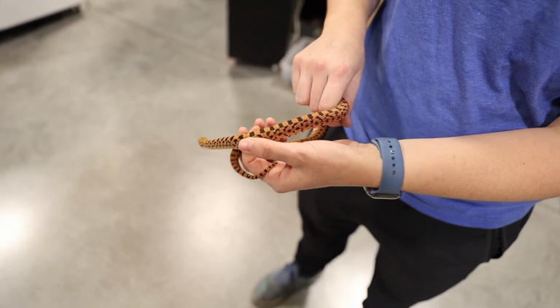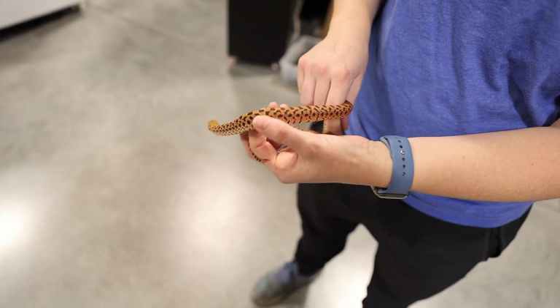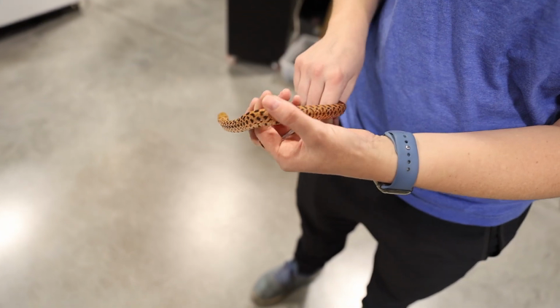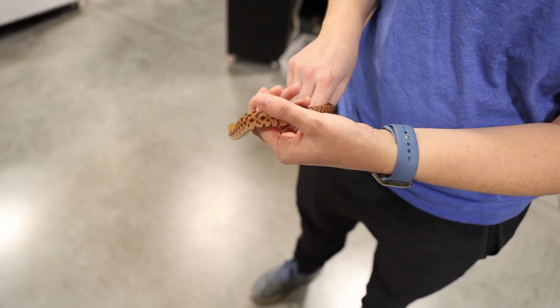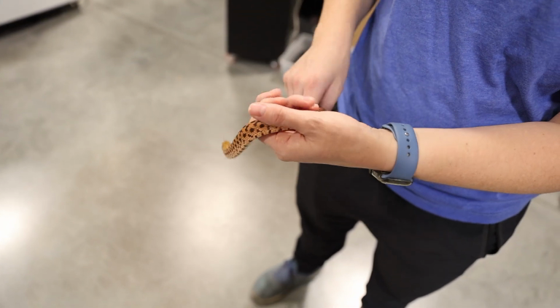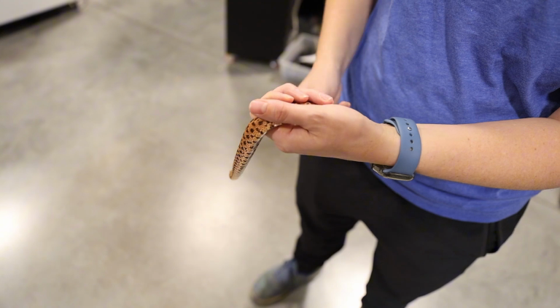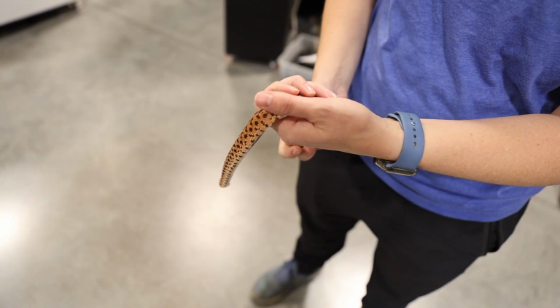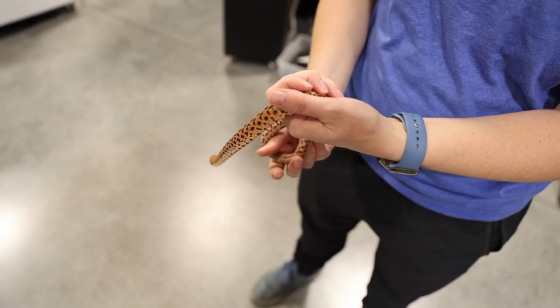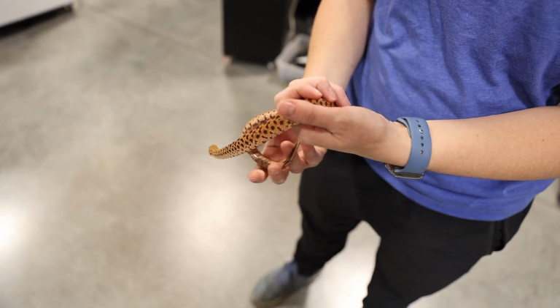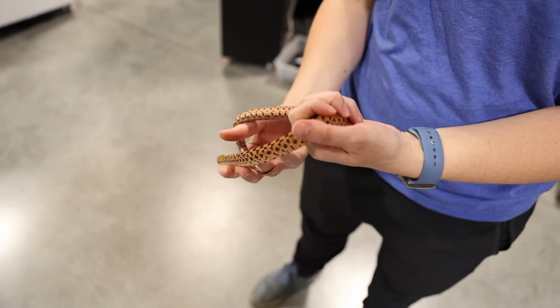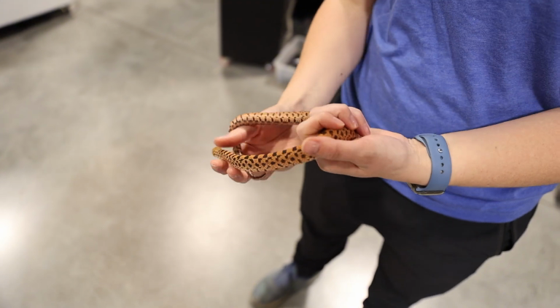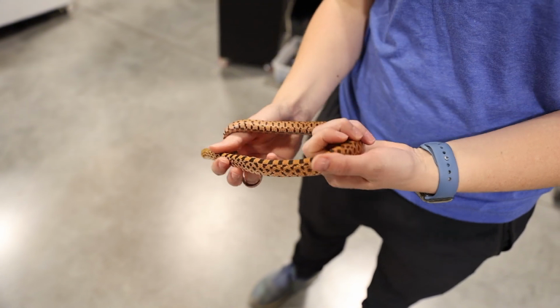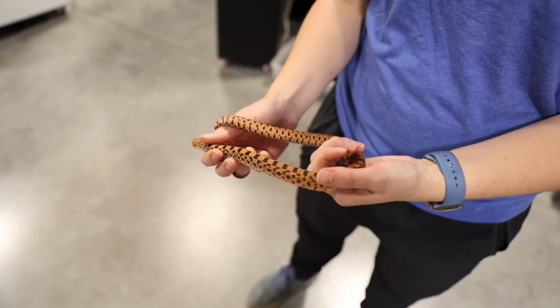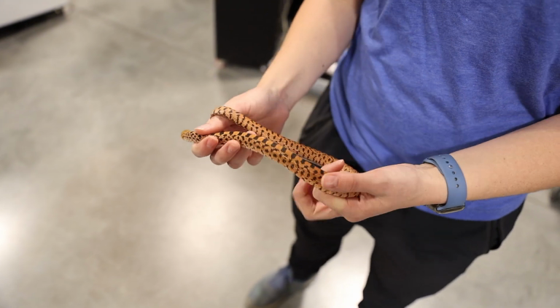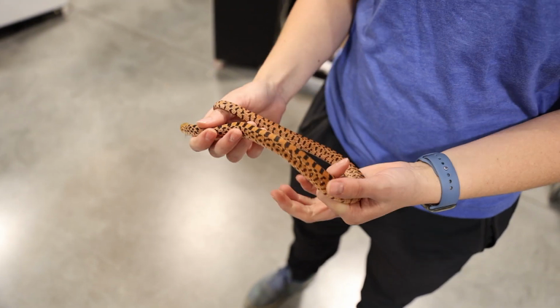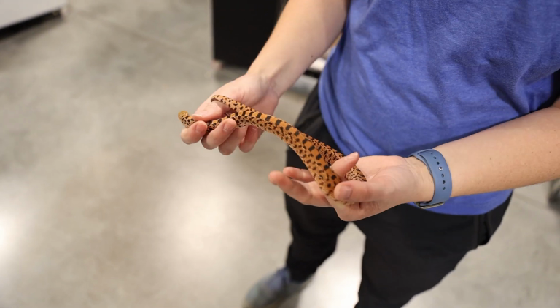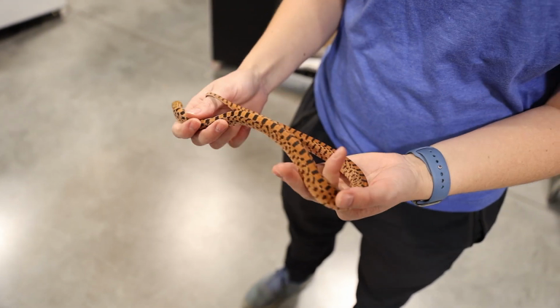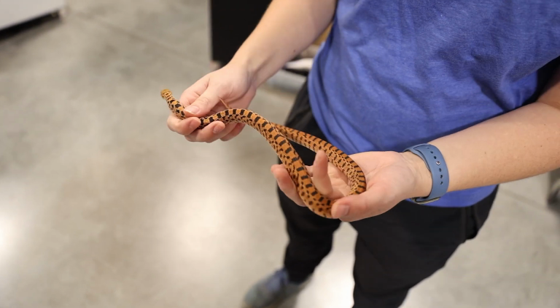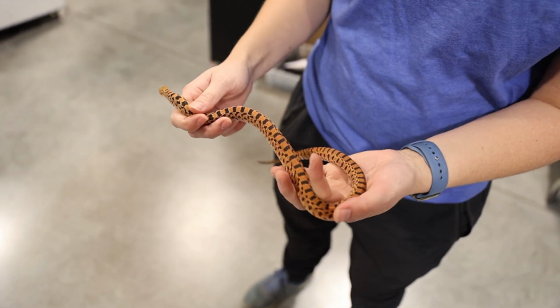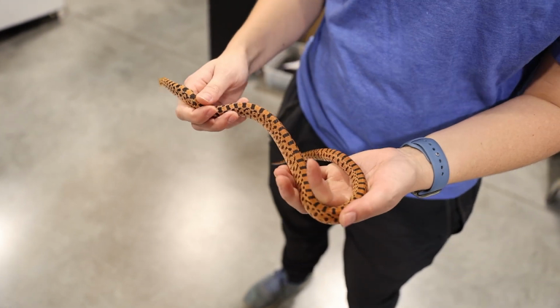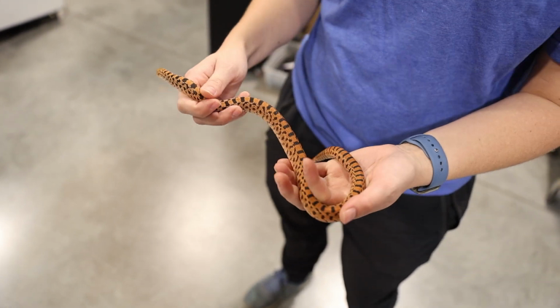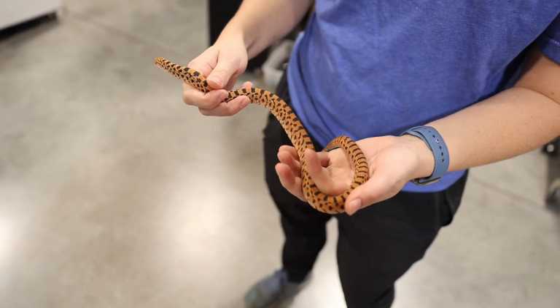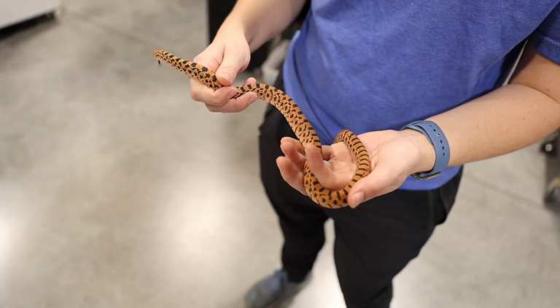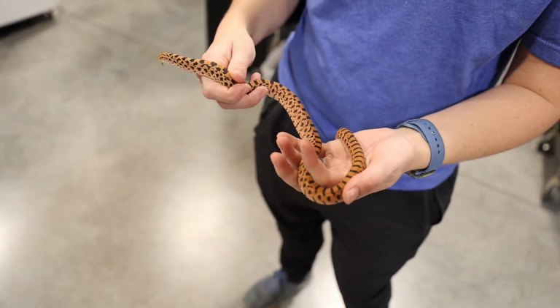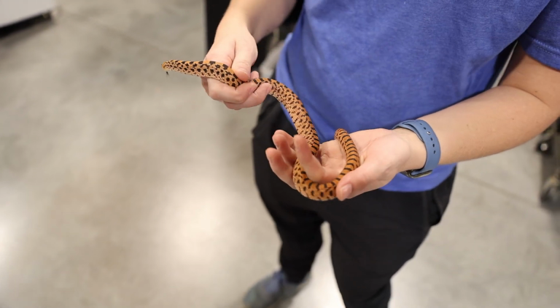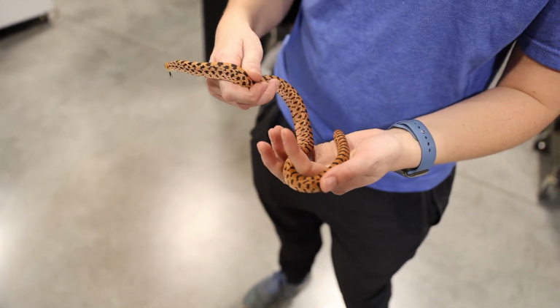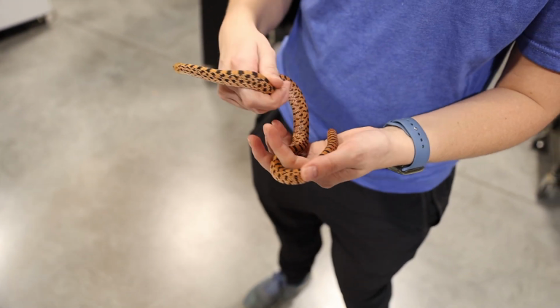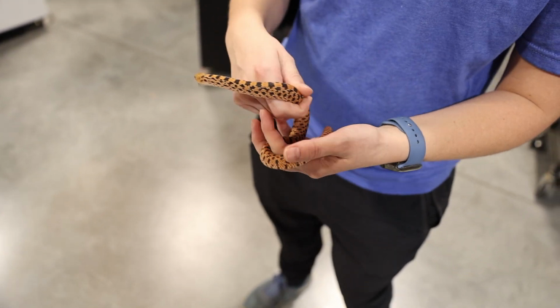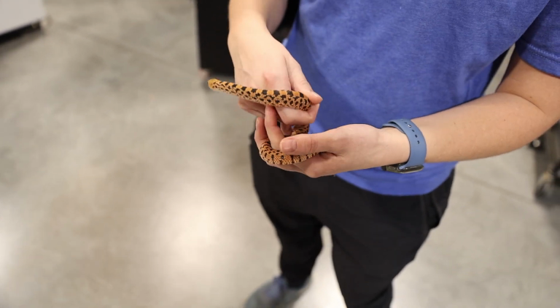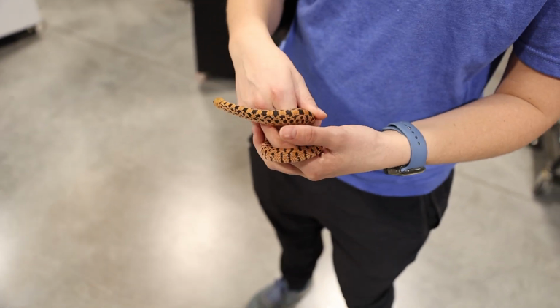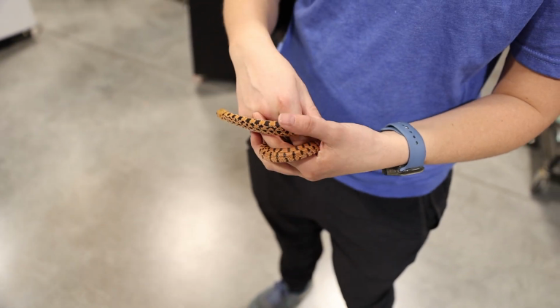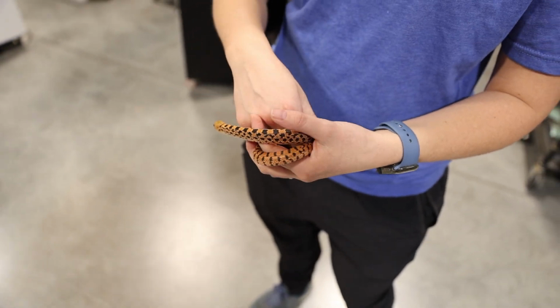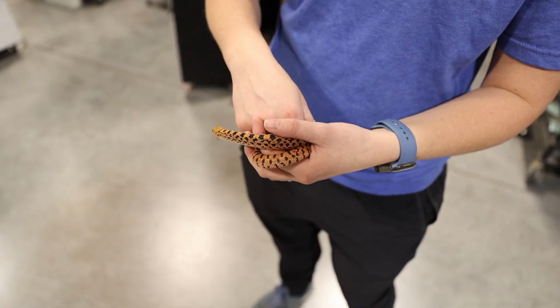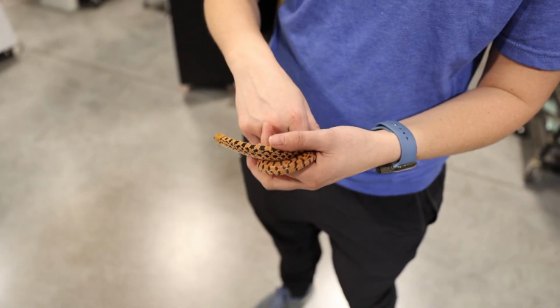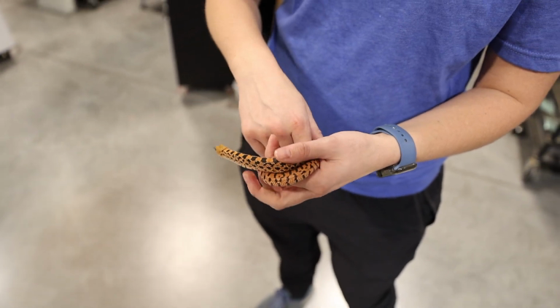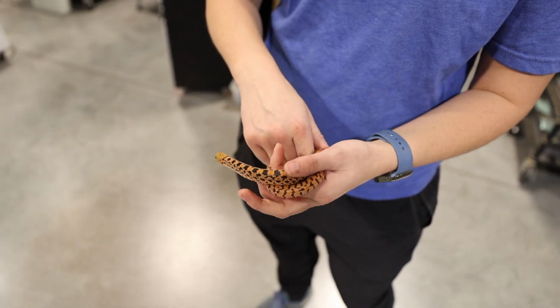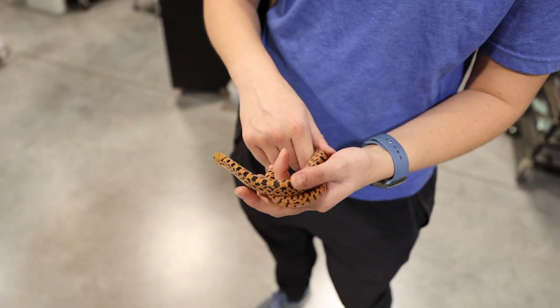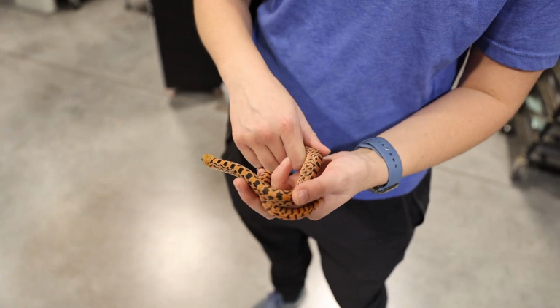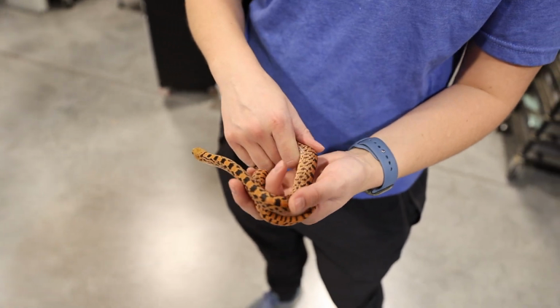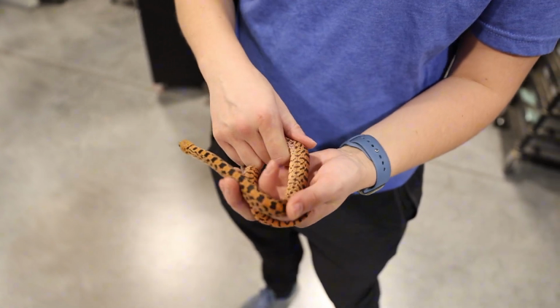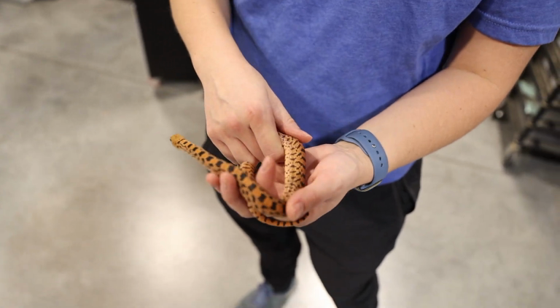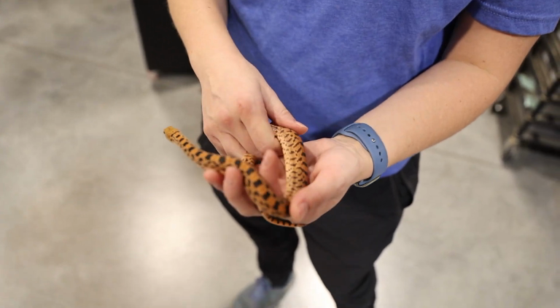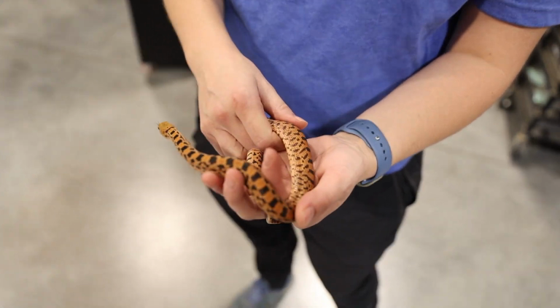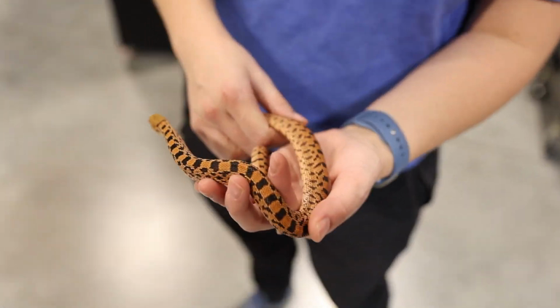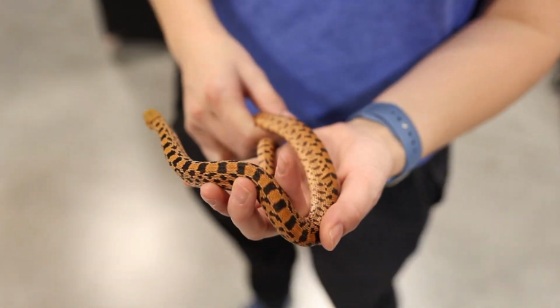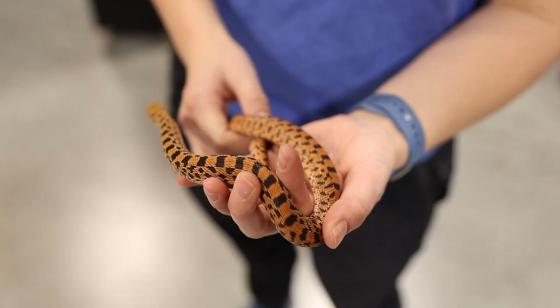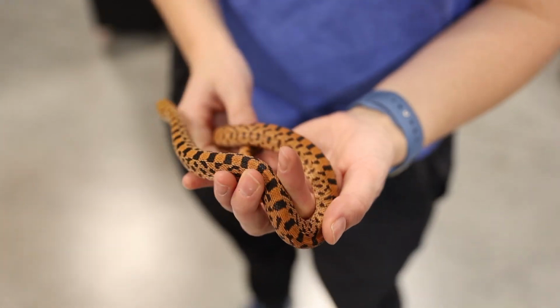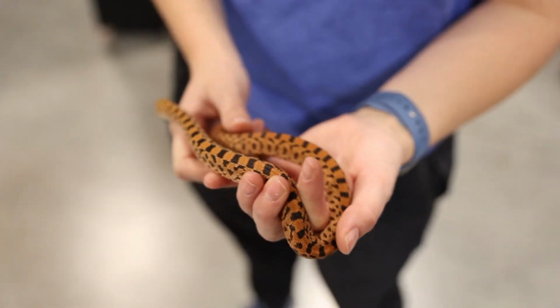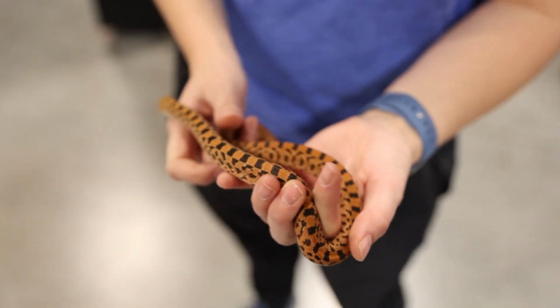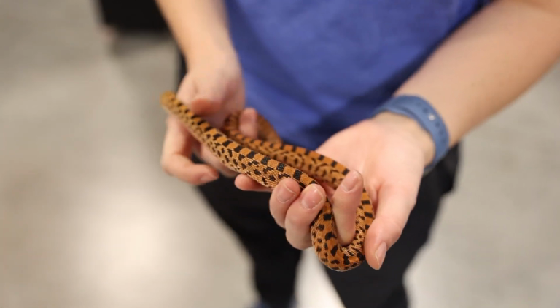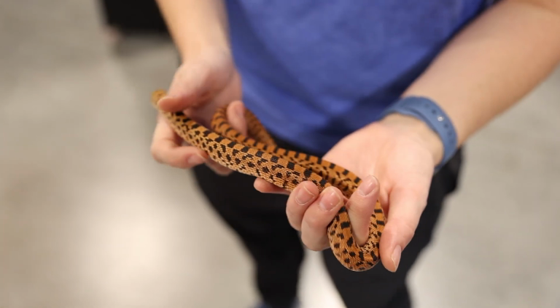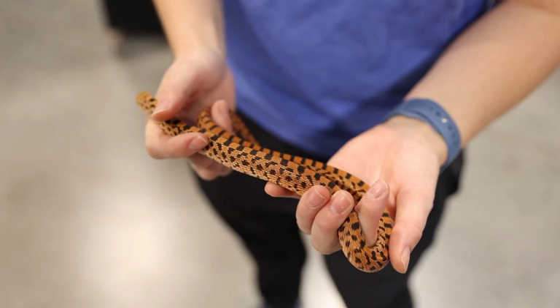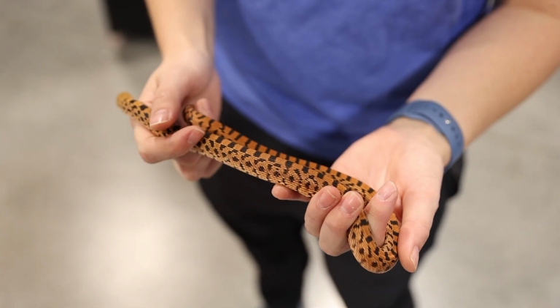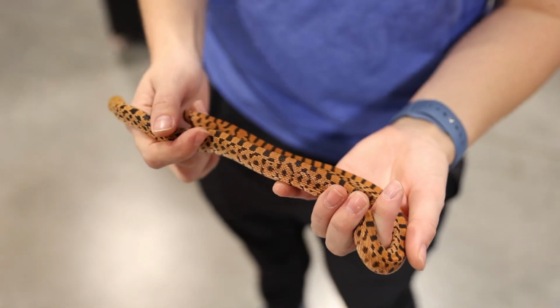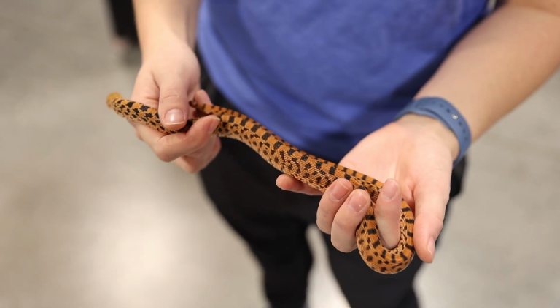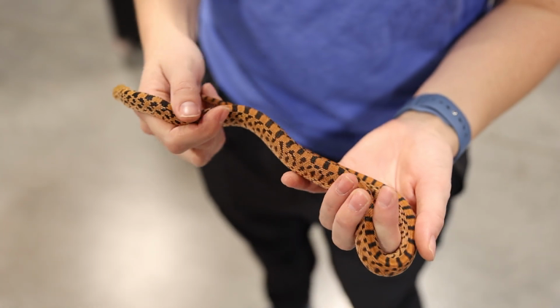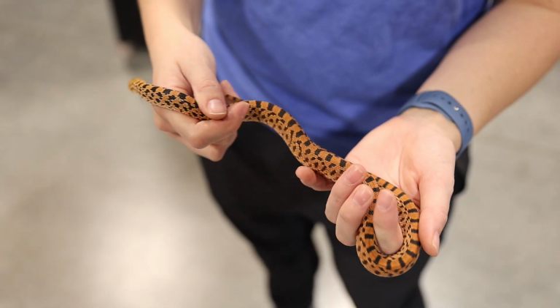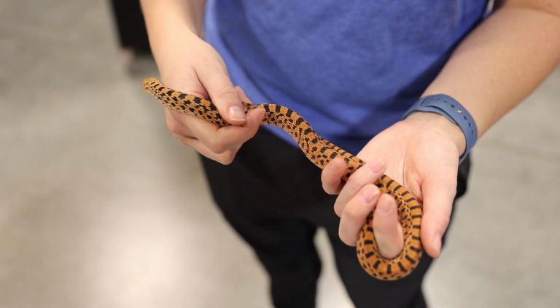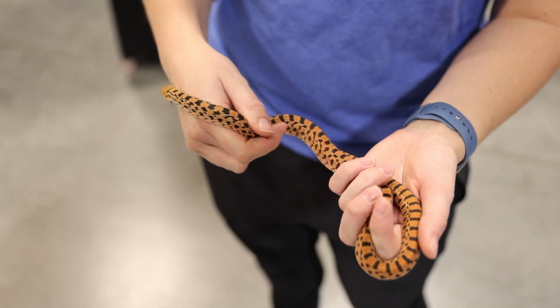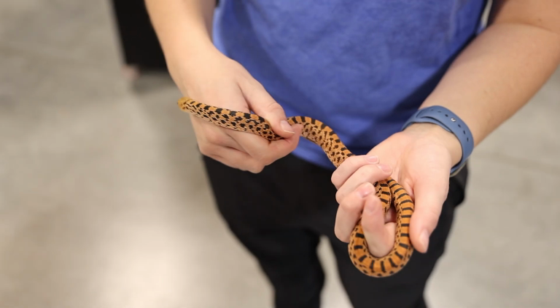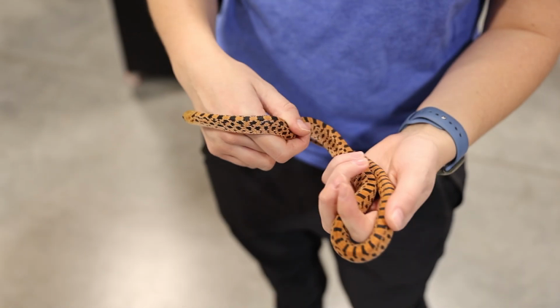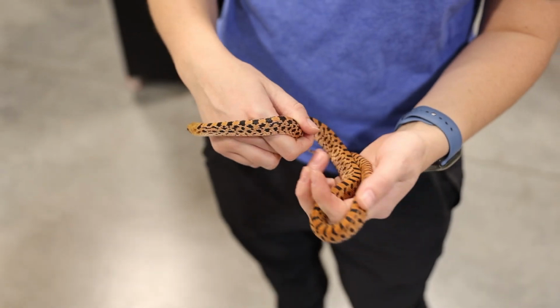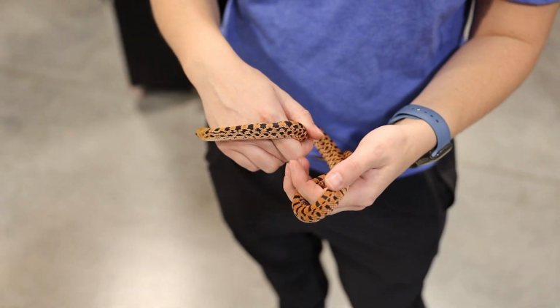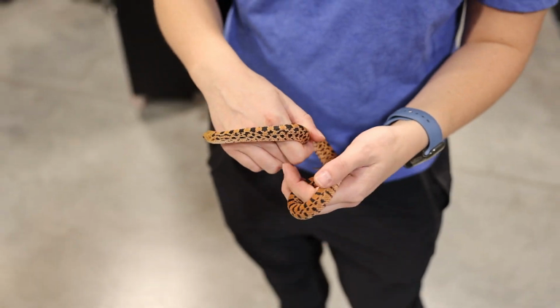This one isn't one of the bloods — the bloods all have a lot of attitude, so I didn't manage to grab one of those.